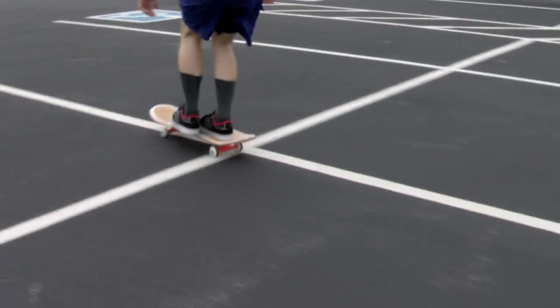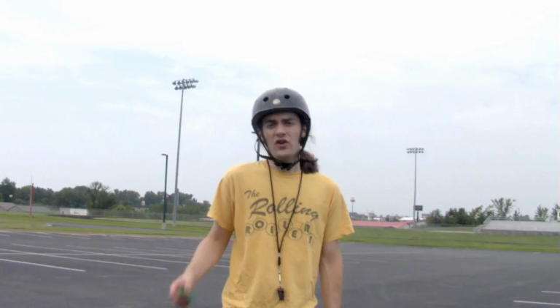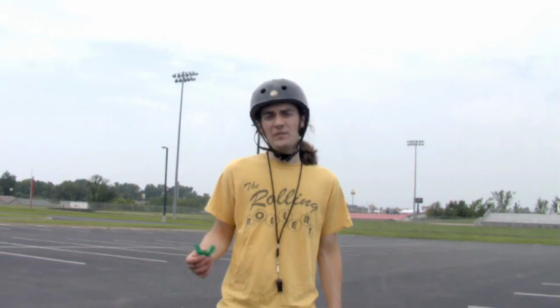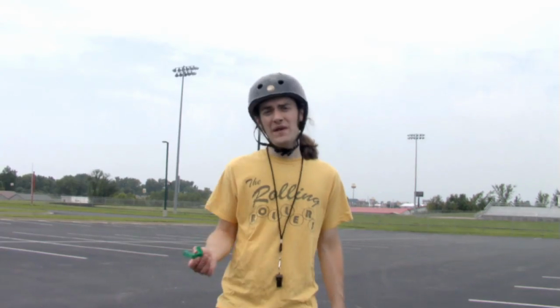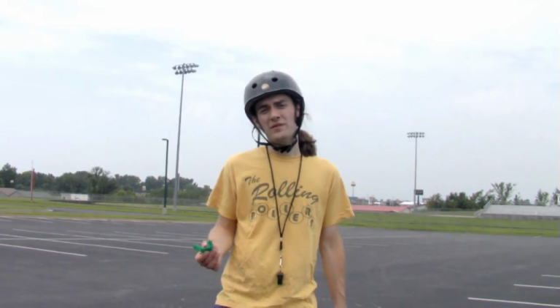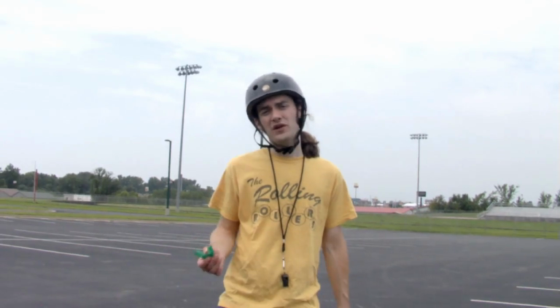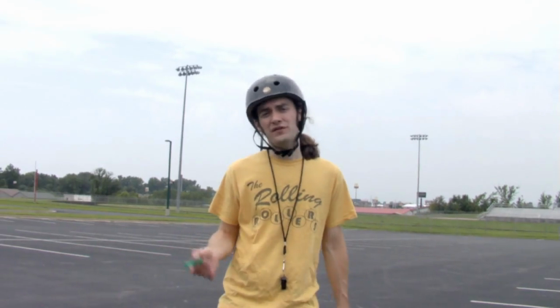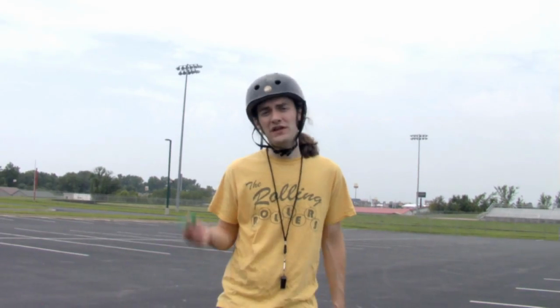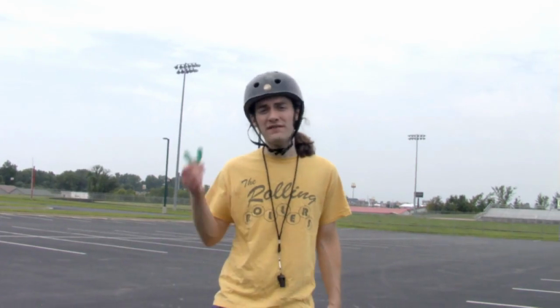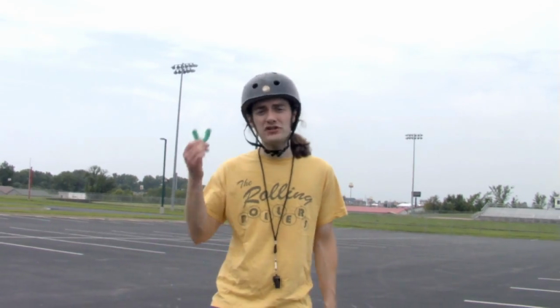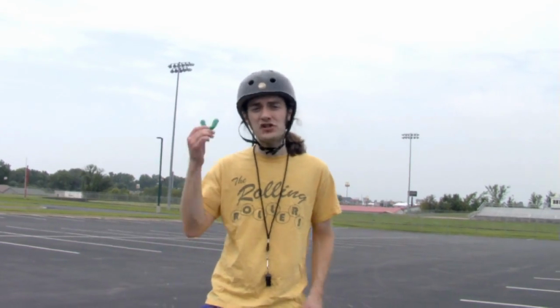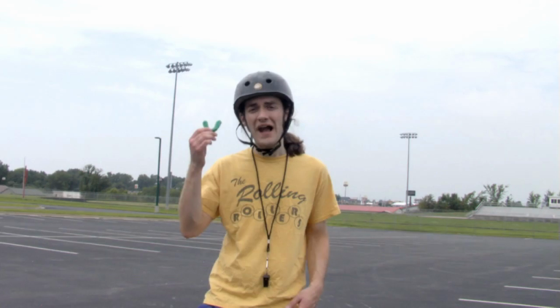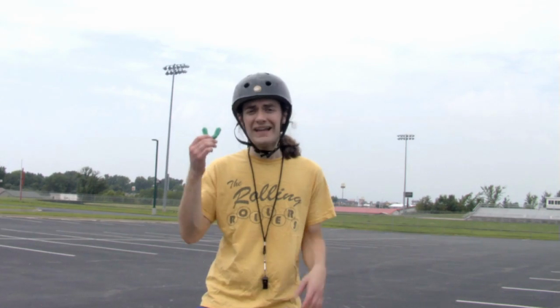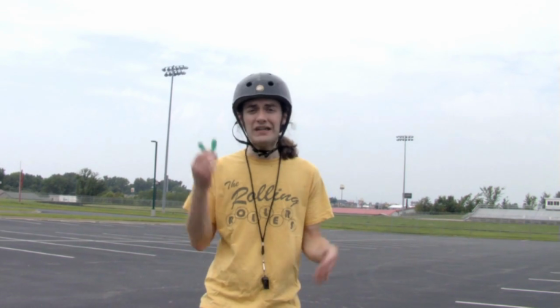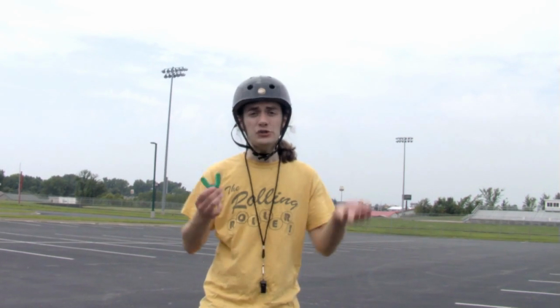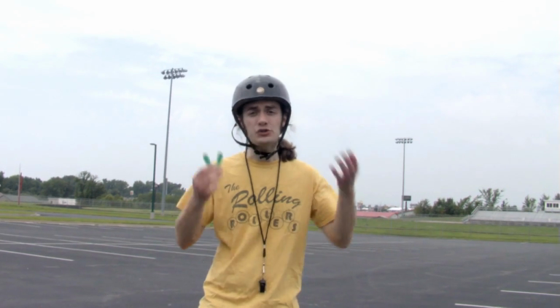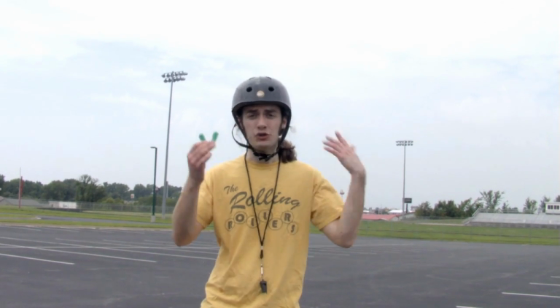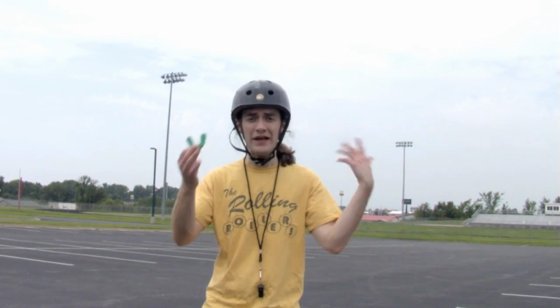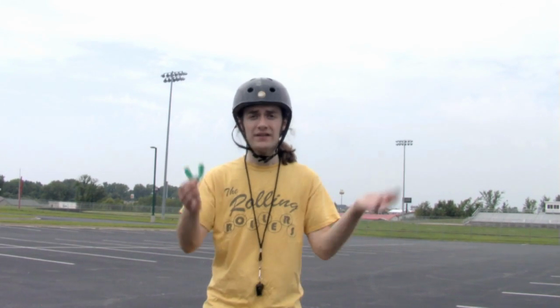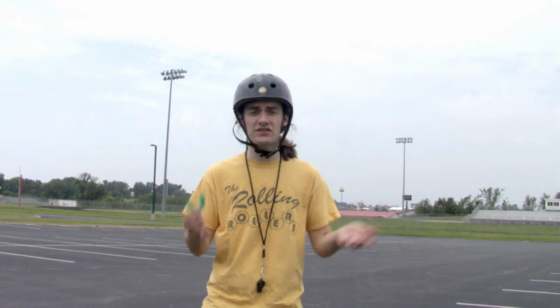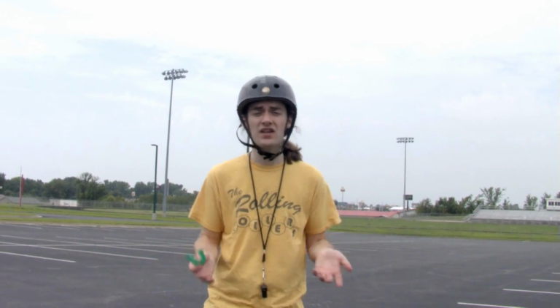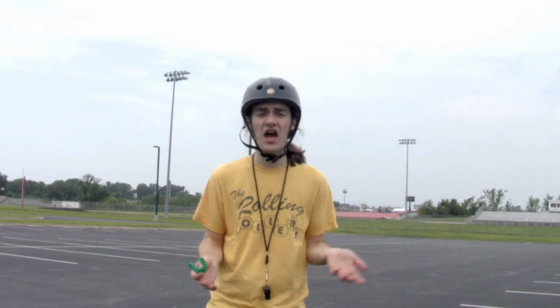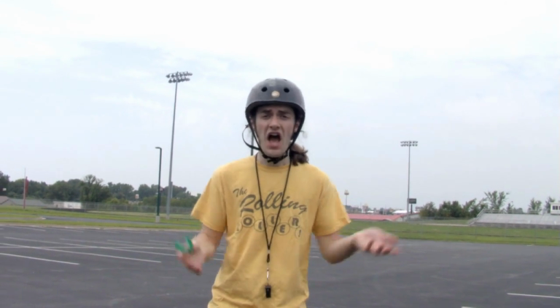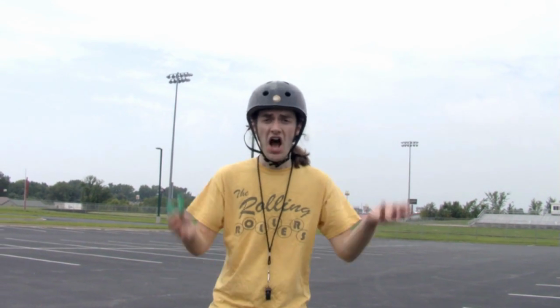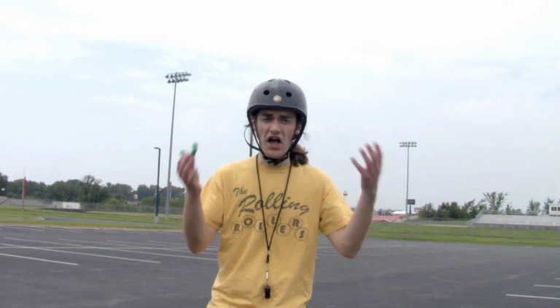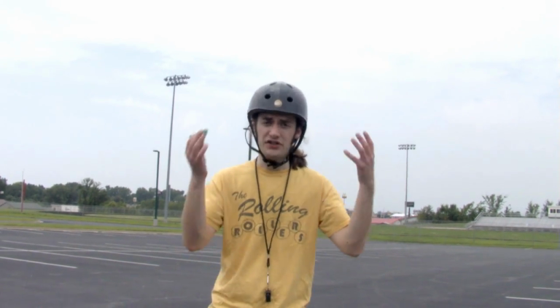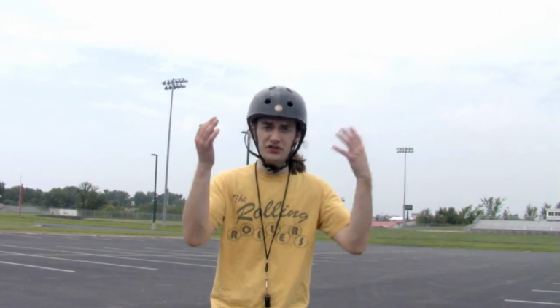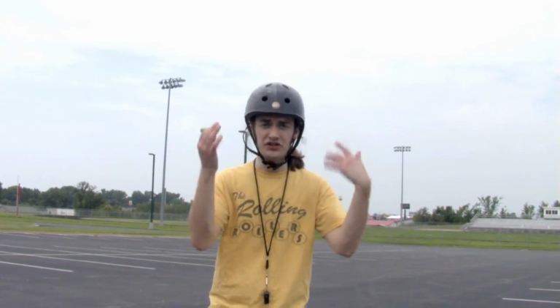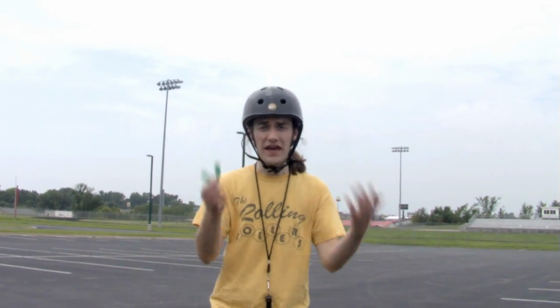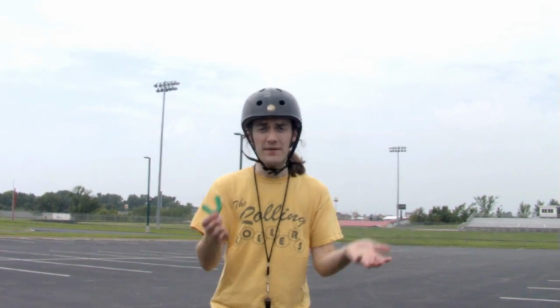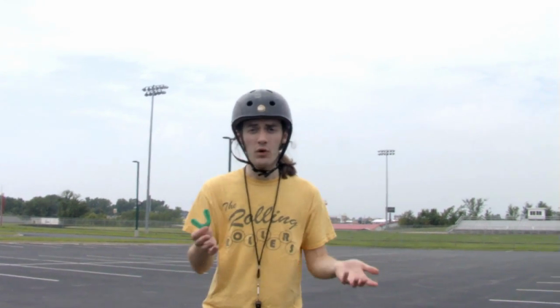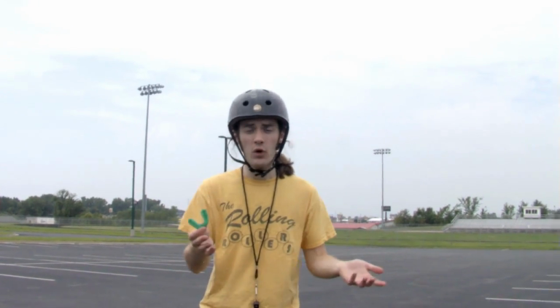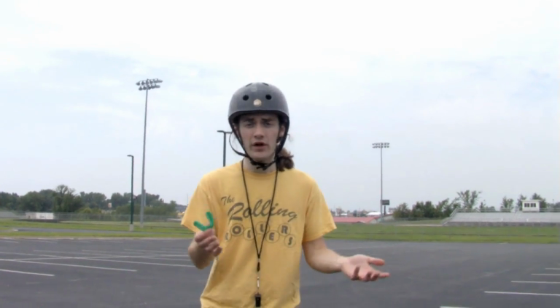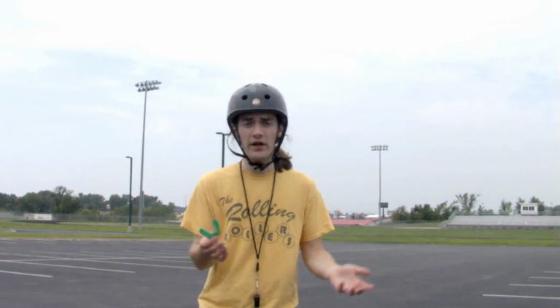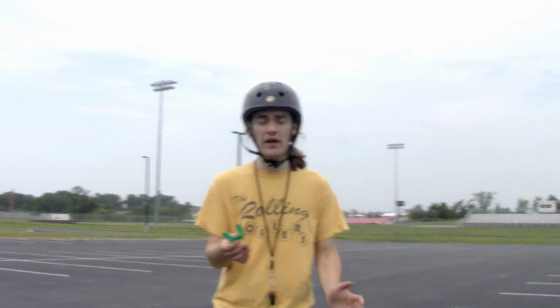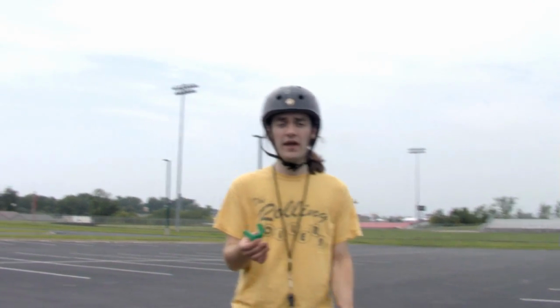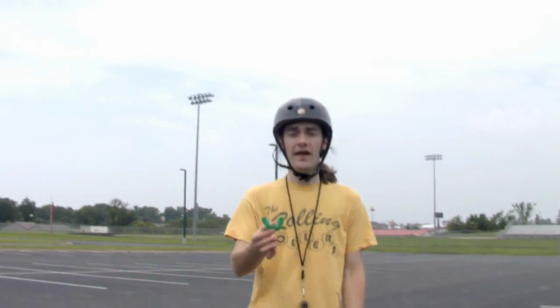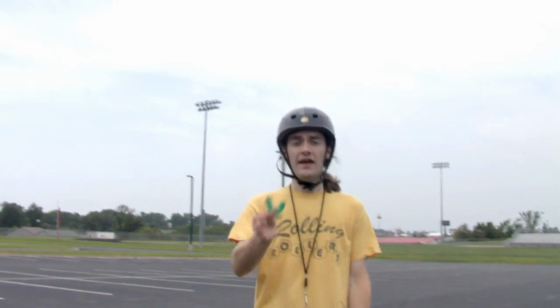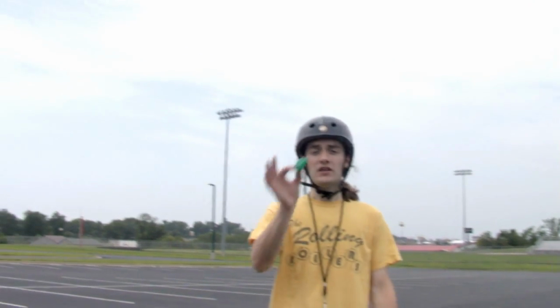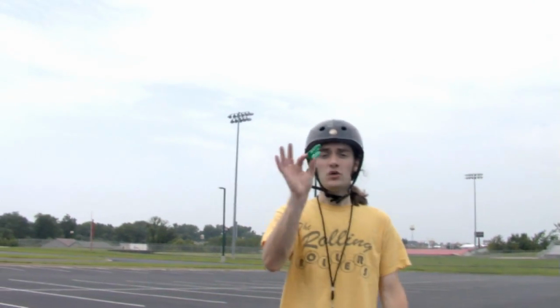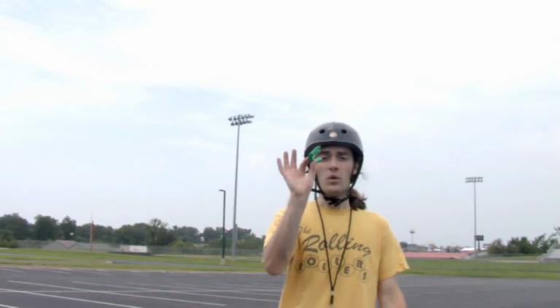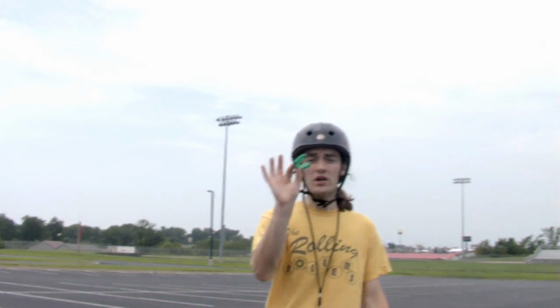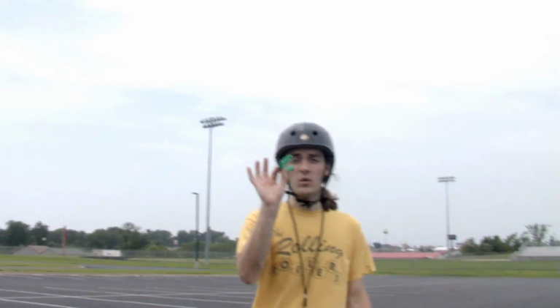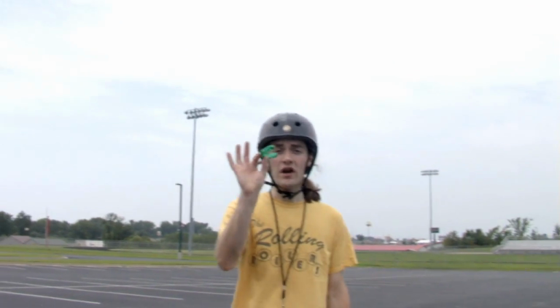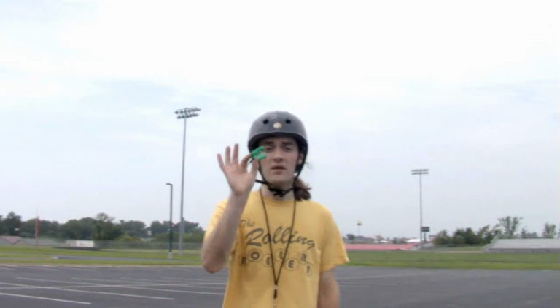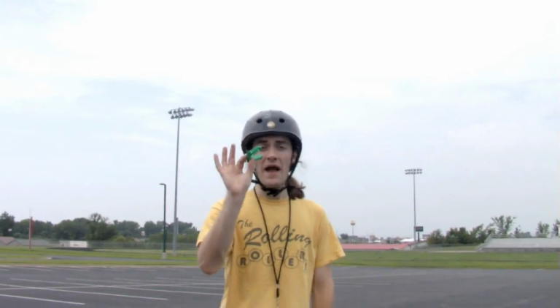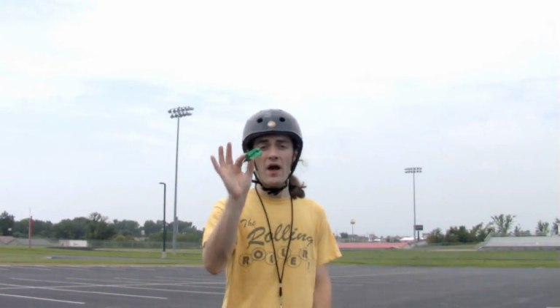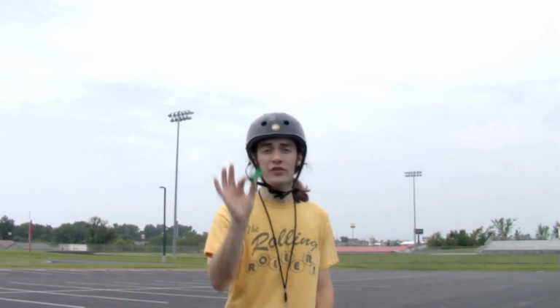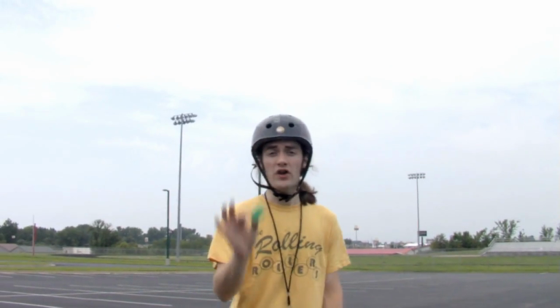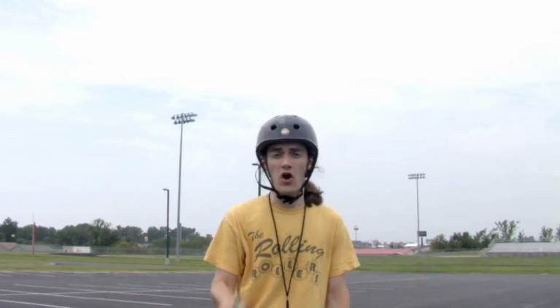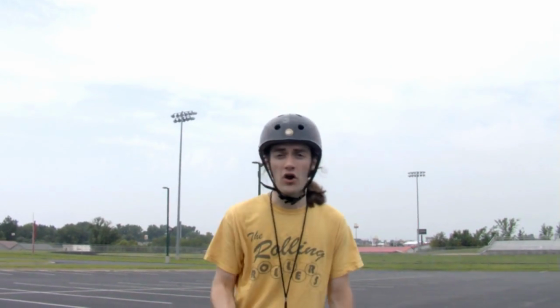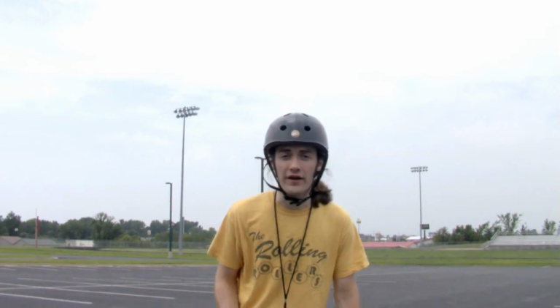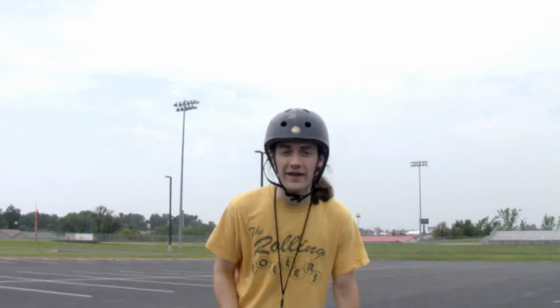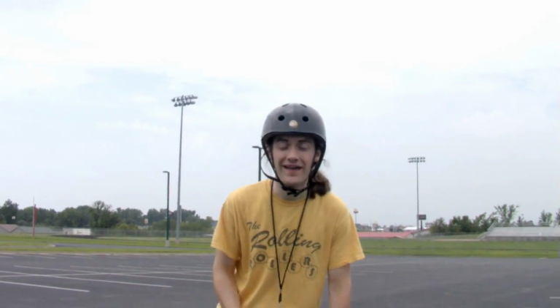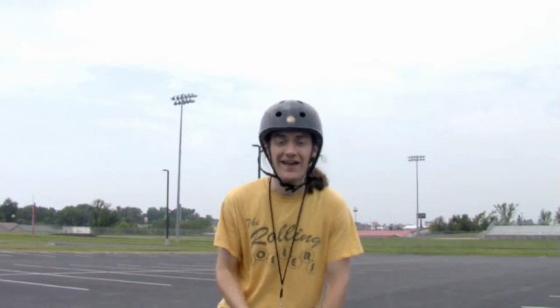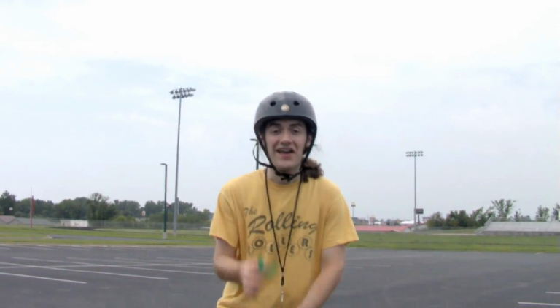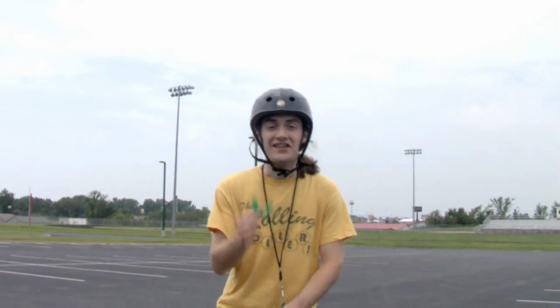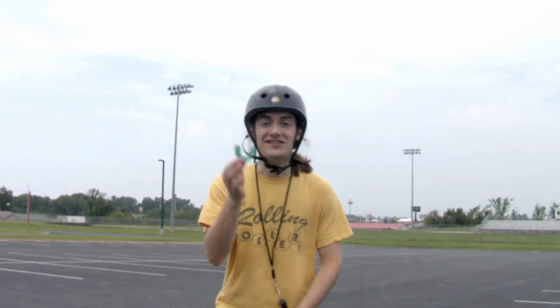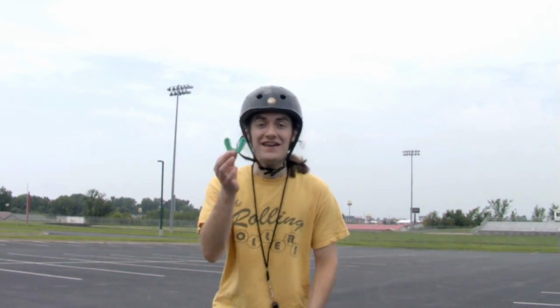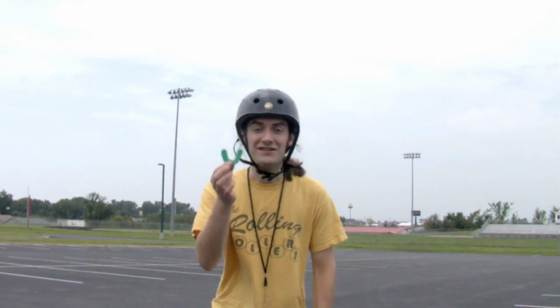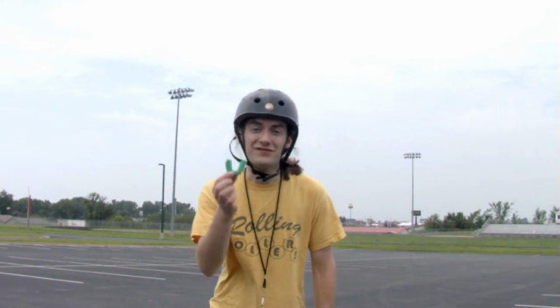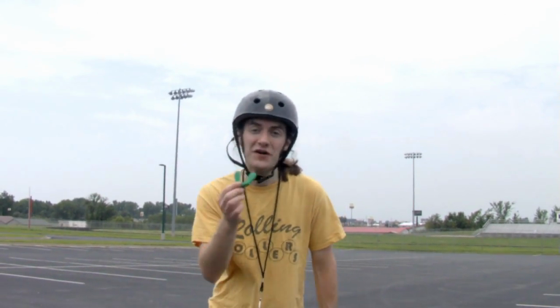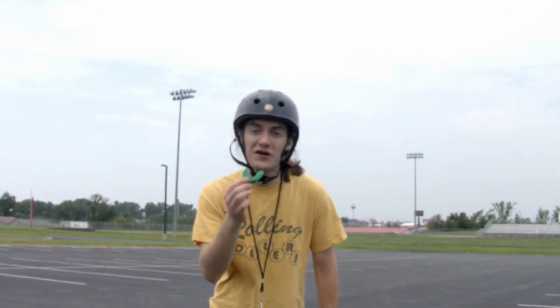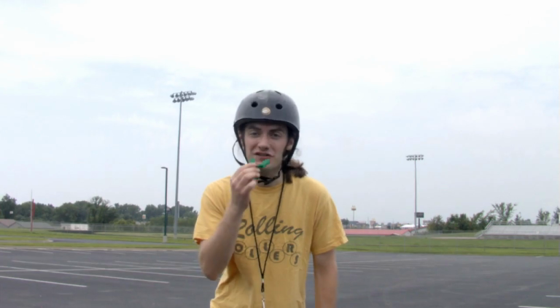Remember, if you ever try to do tricks on your skateboard, you want to wear a mouth guard. Safety first.